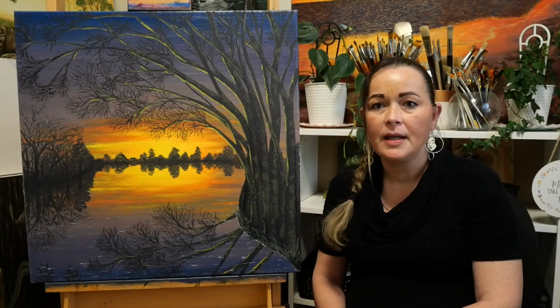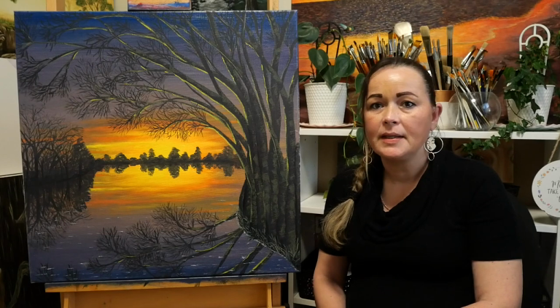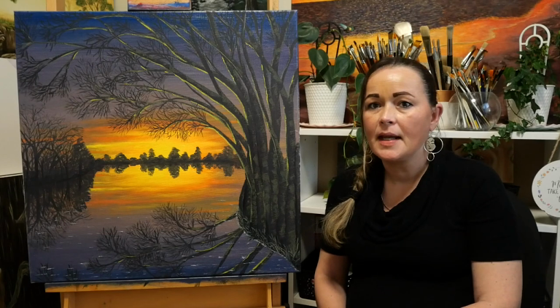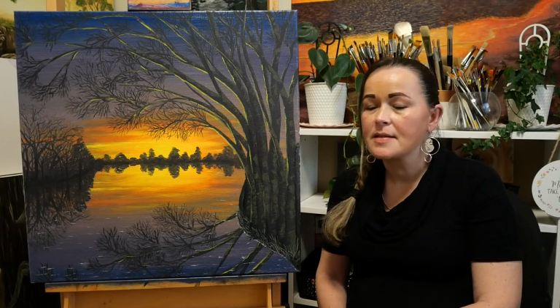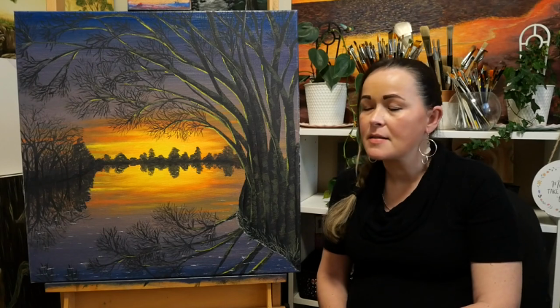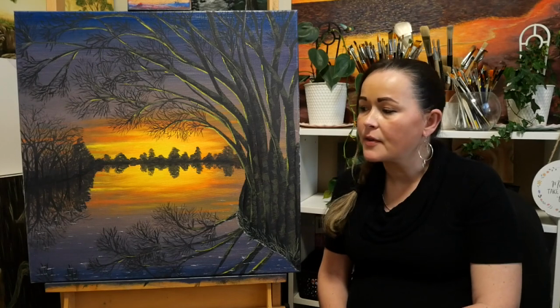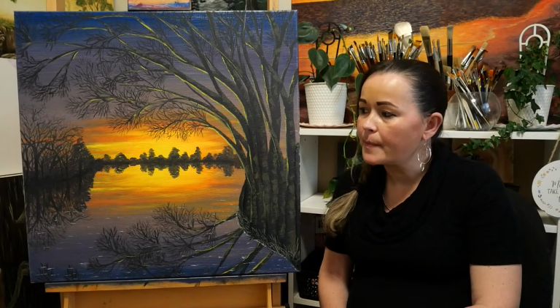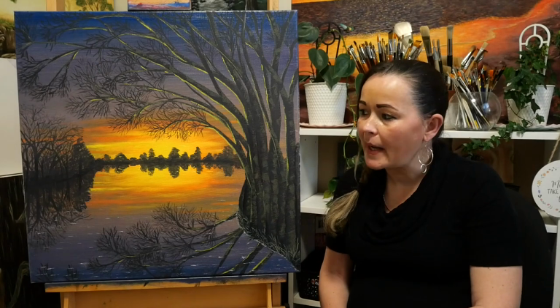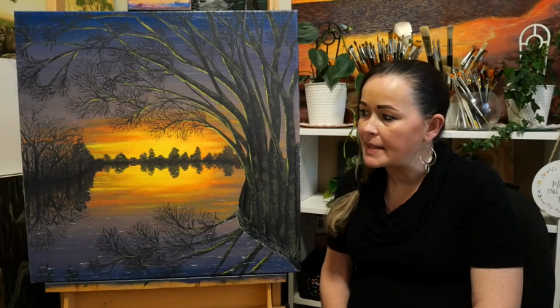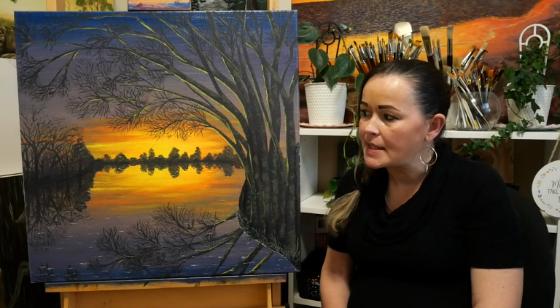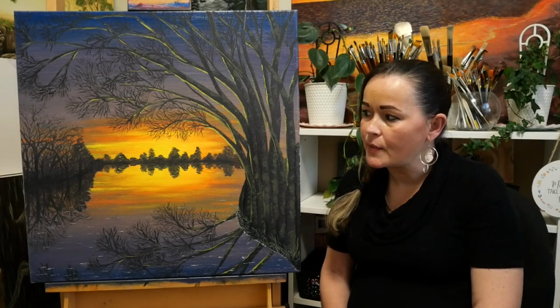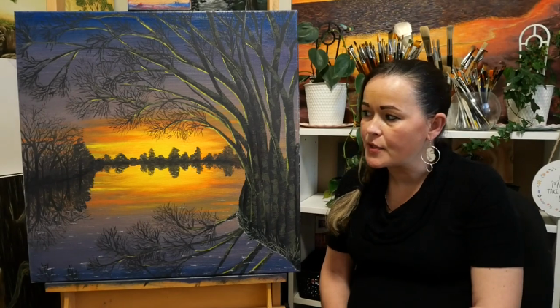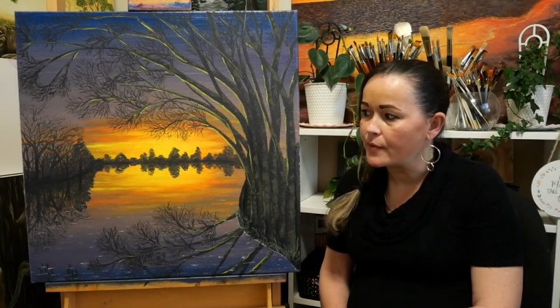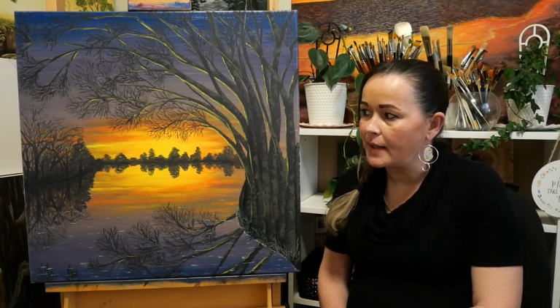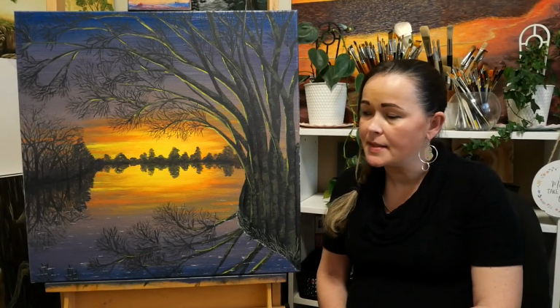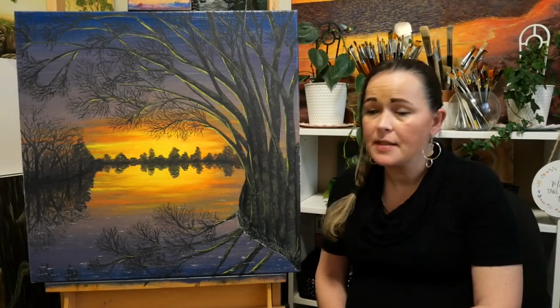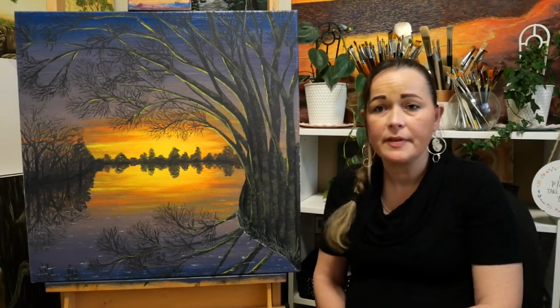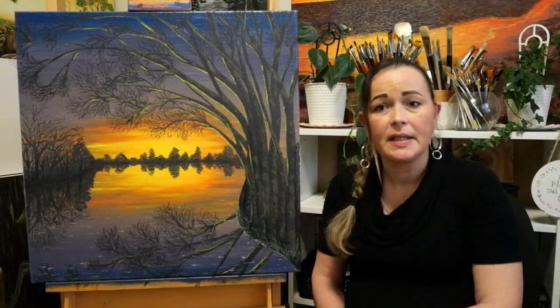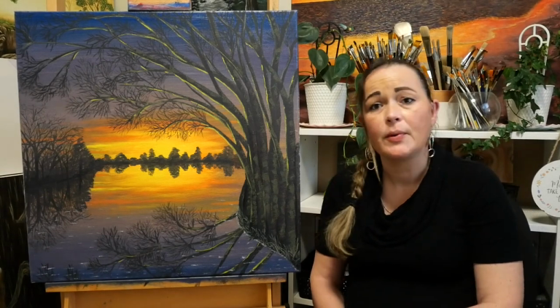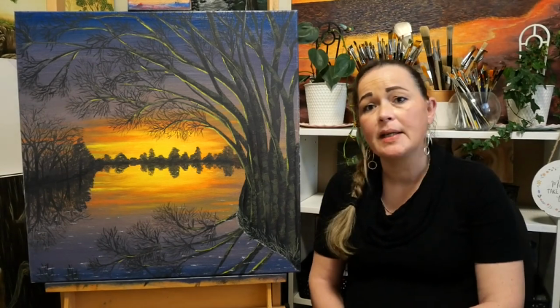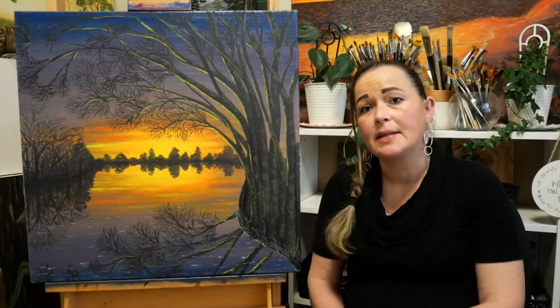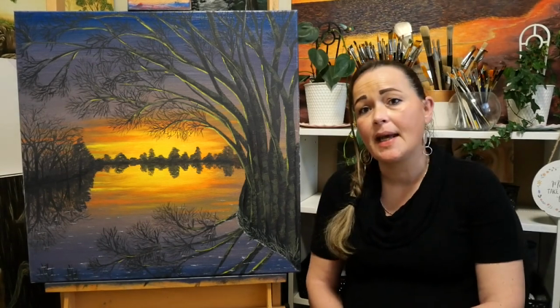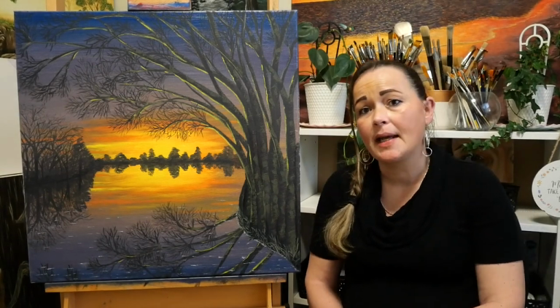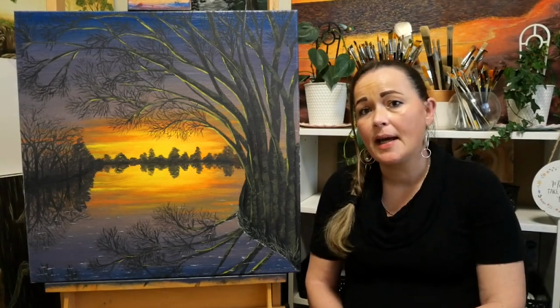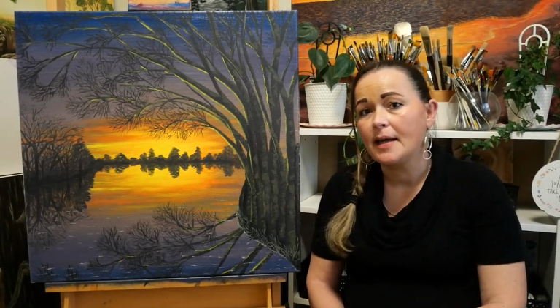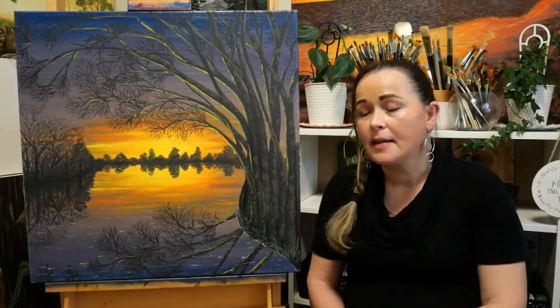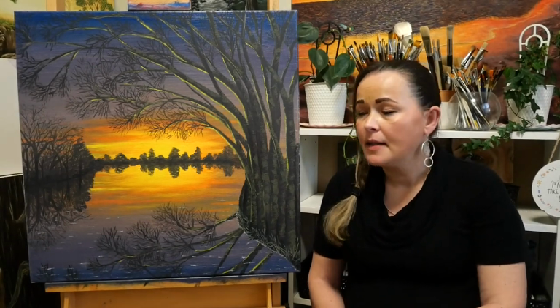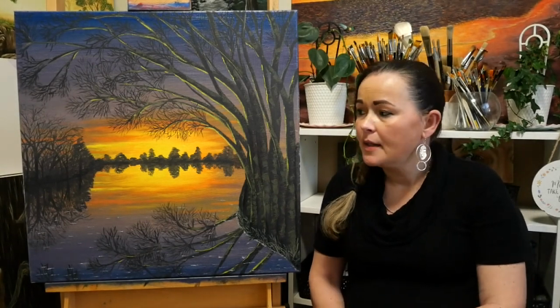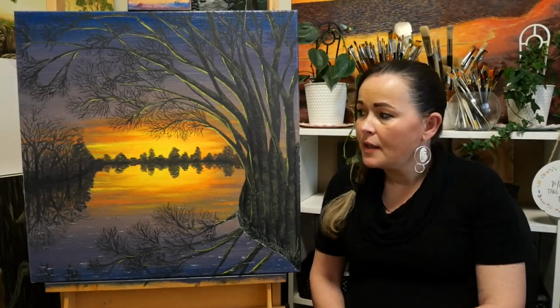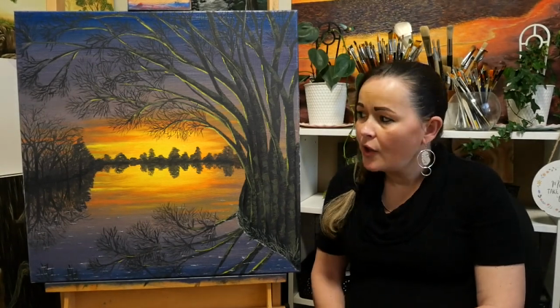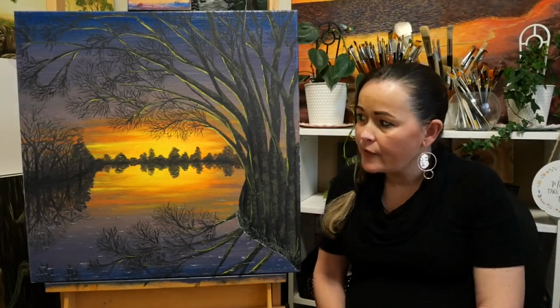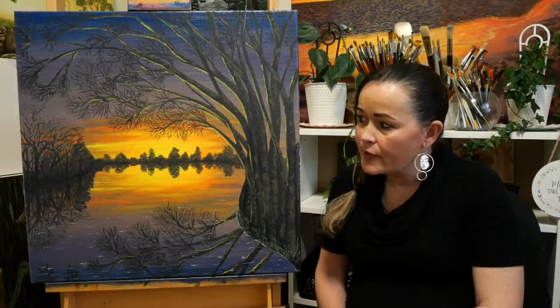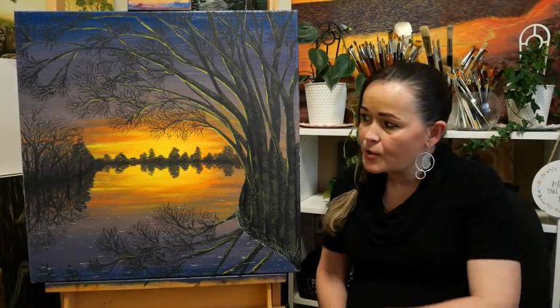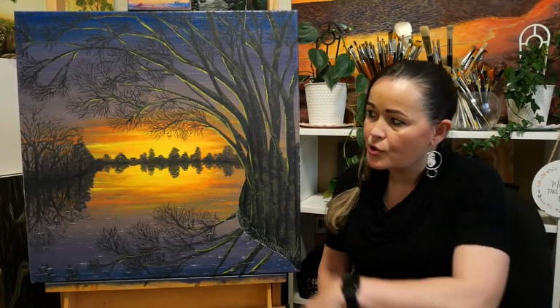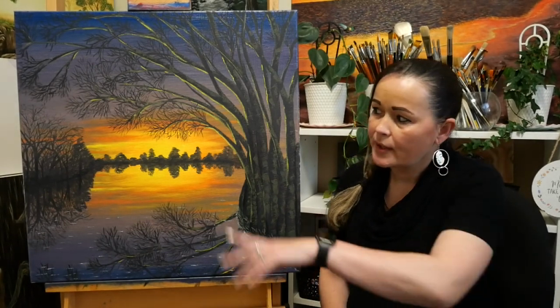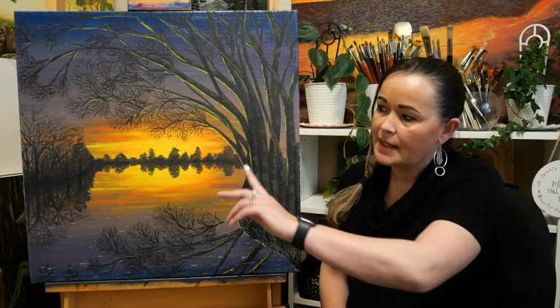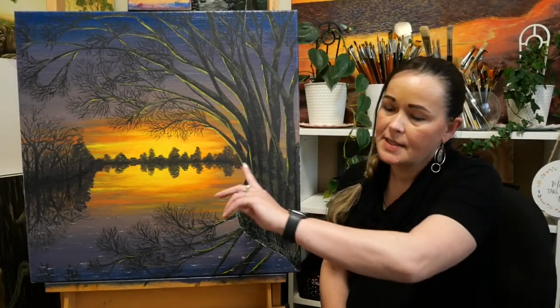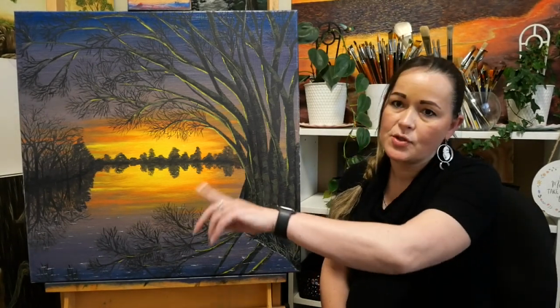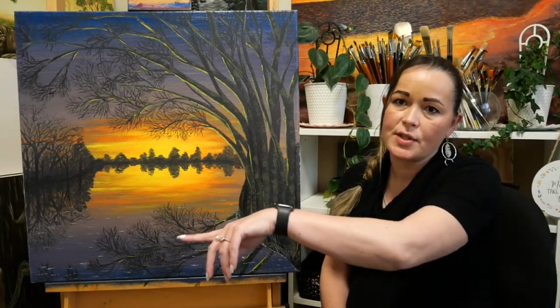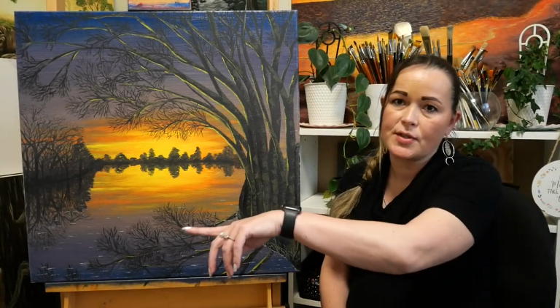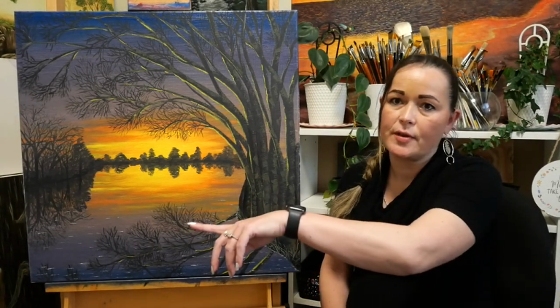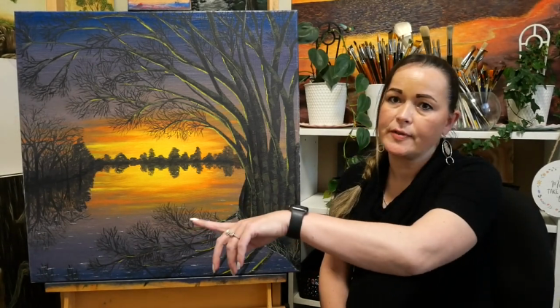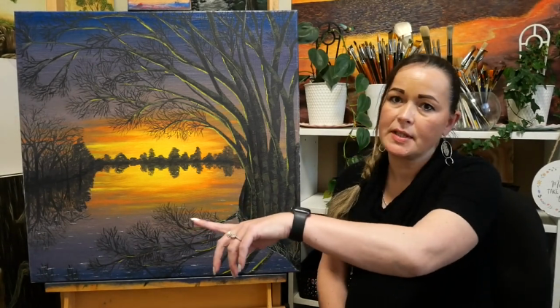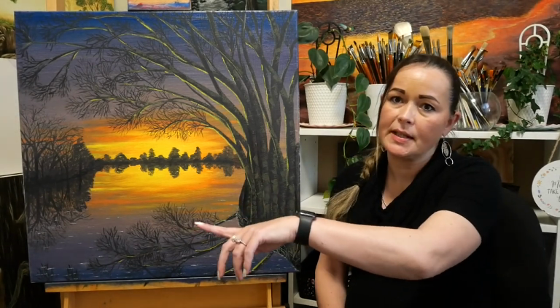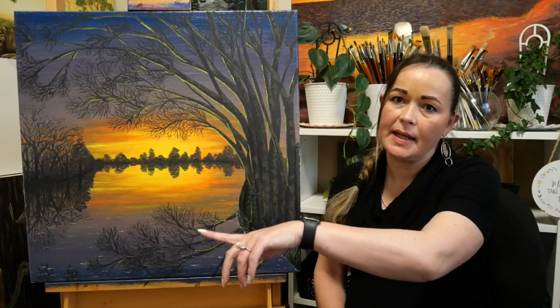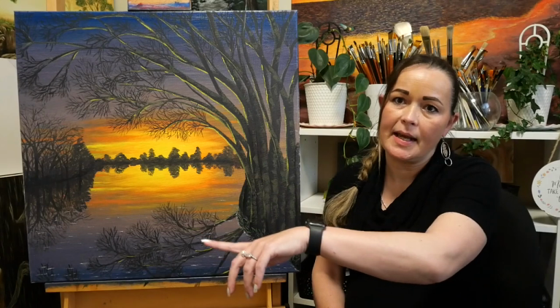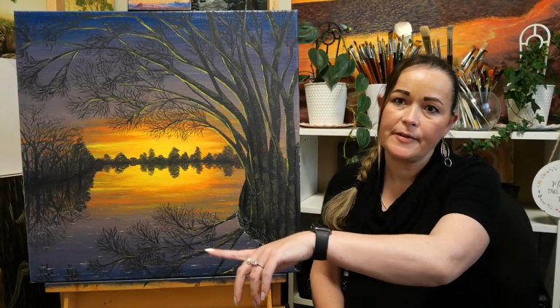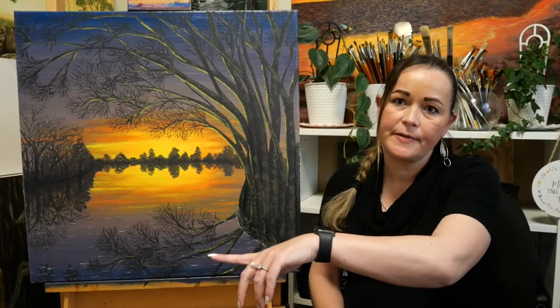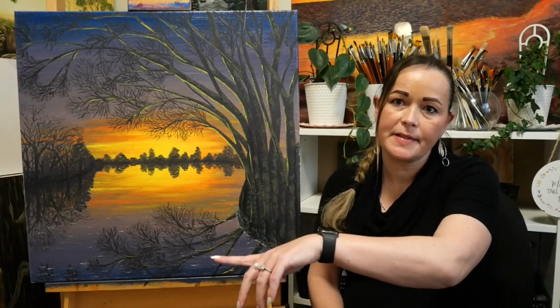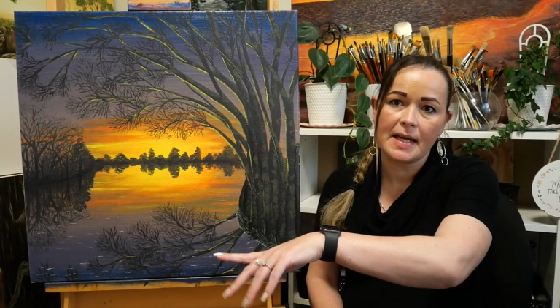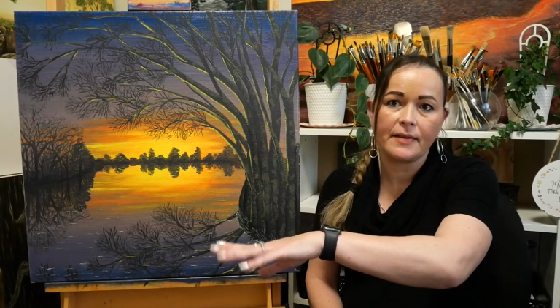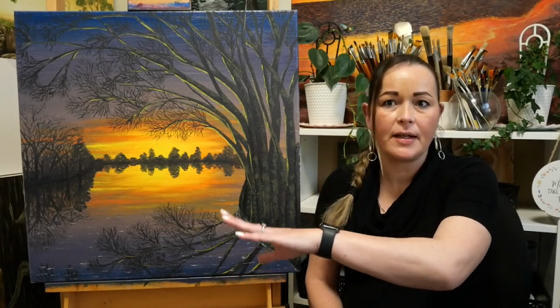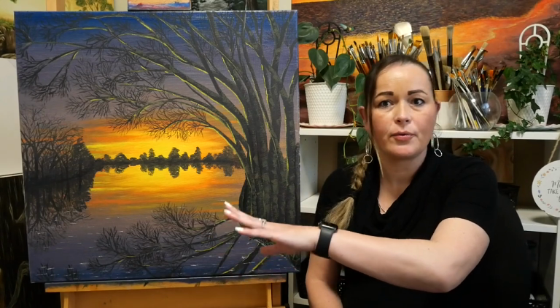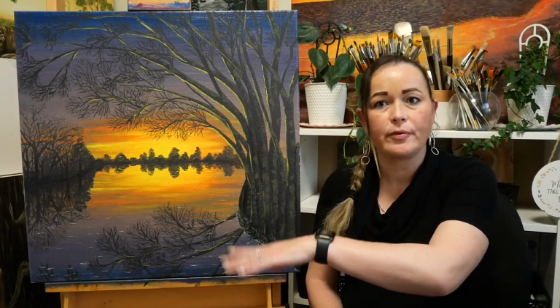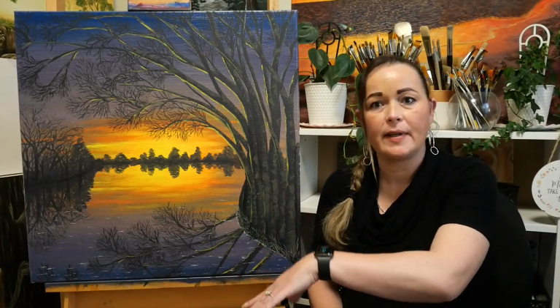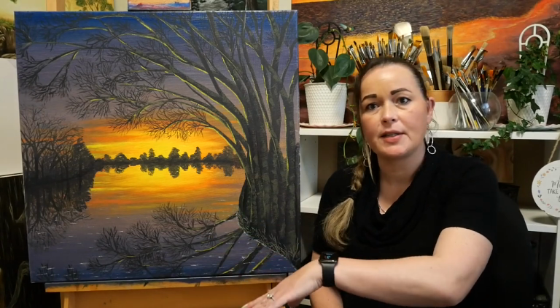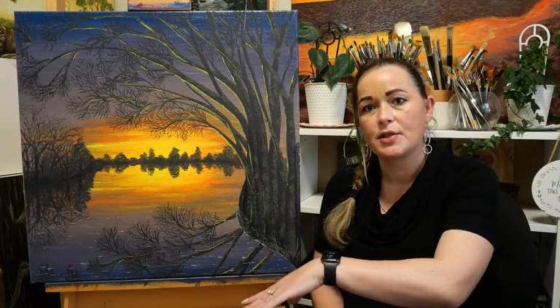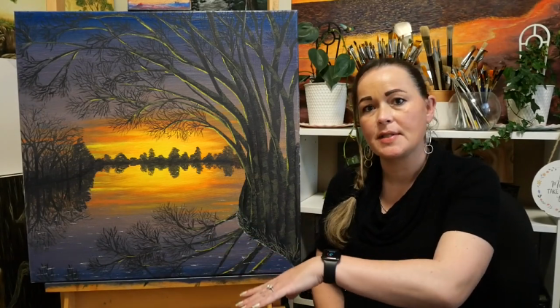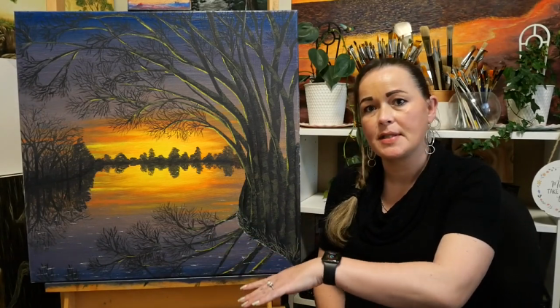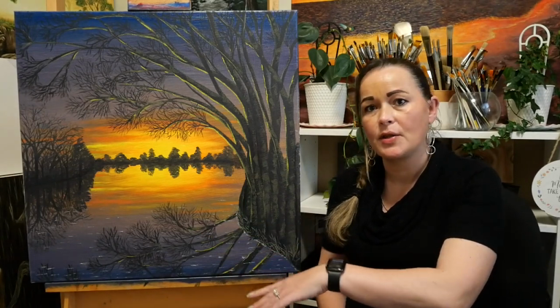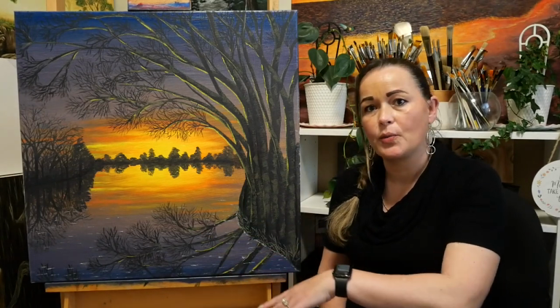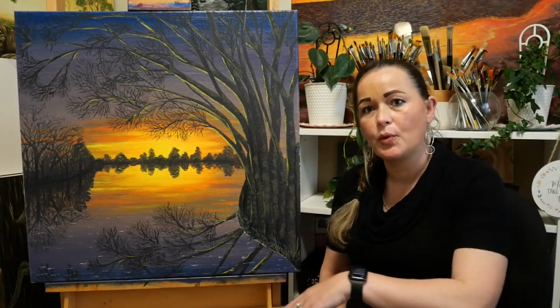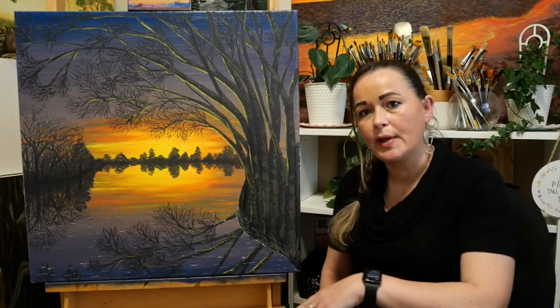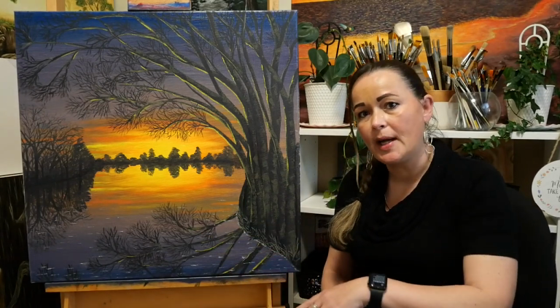Next on the painting was a relatively quick layer of the trees just off to the left - their reflections in the water.